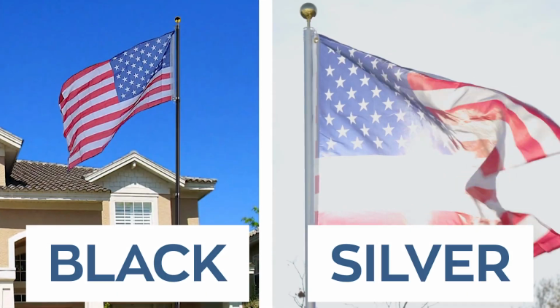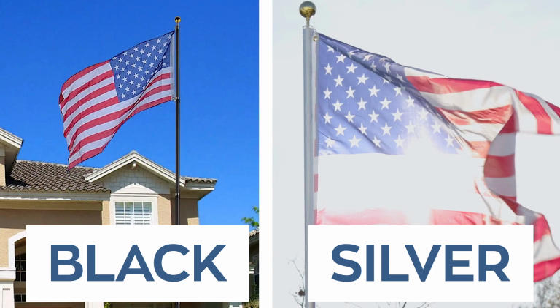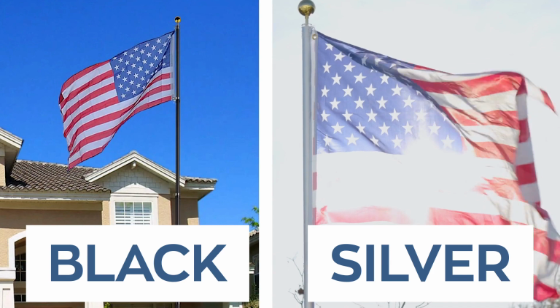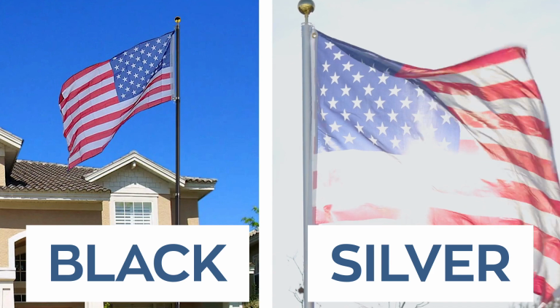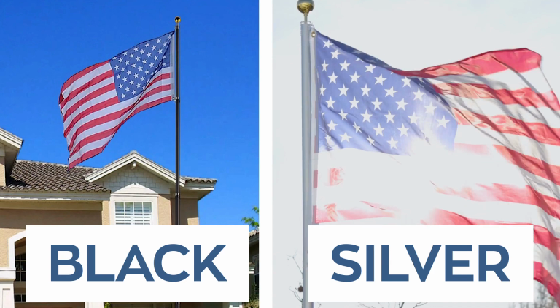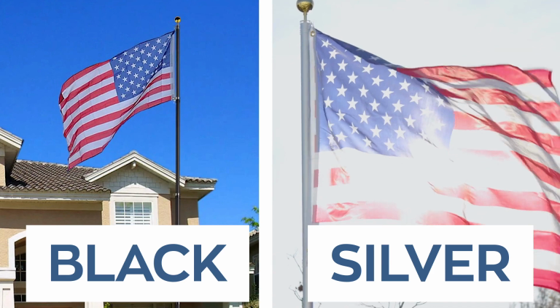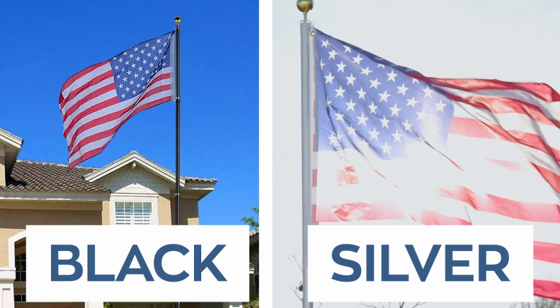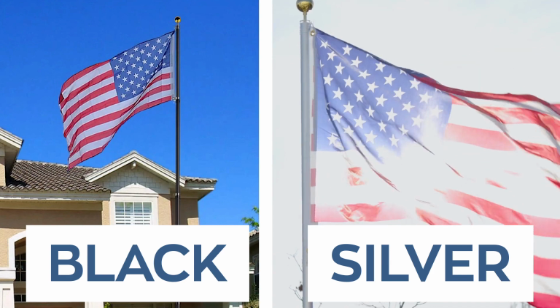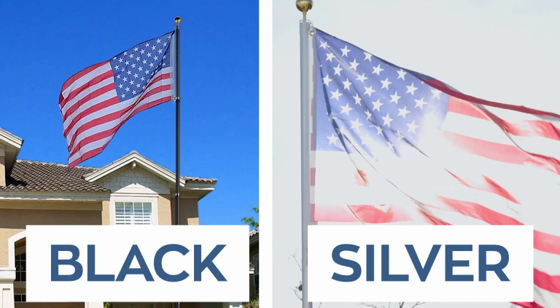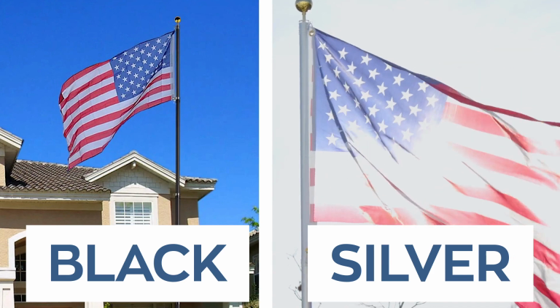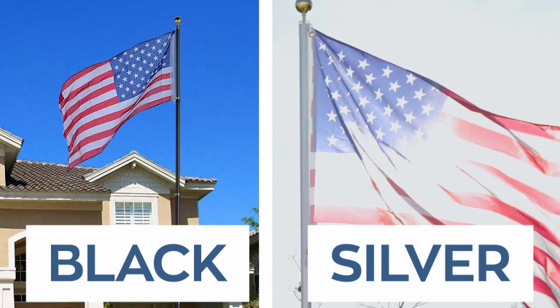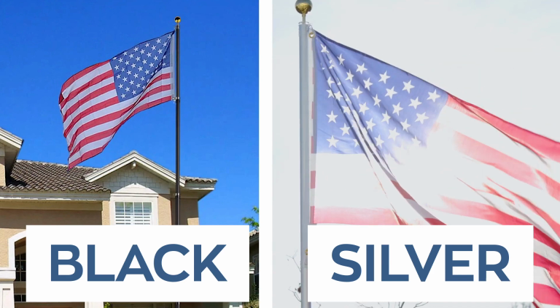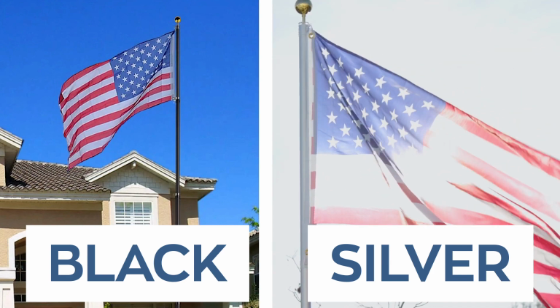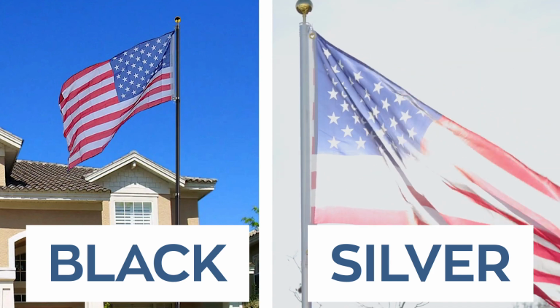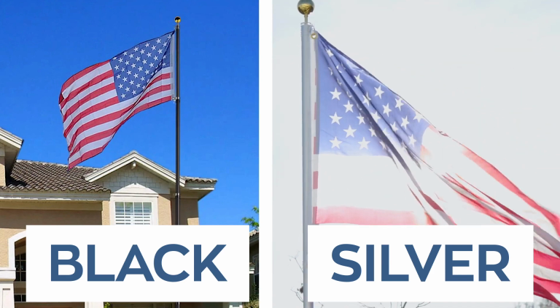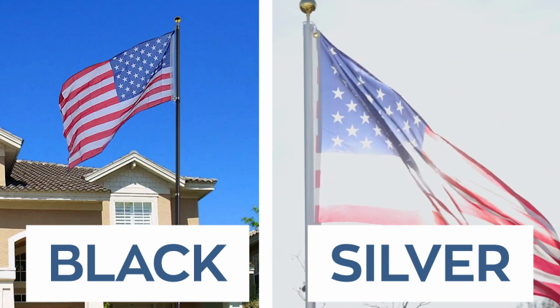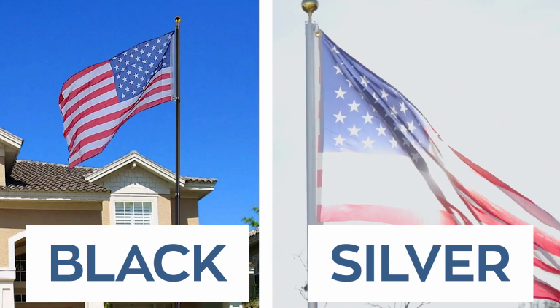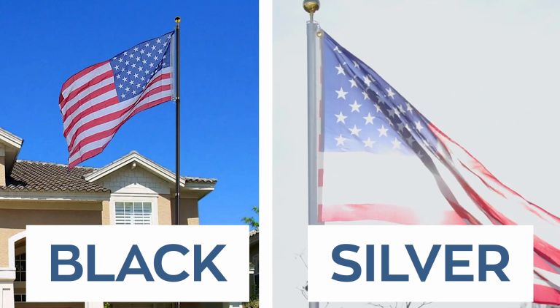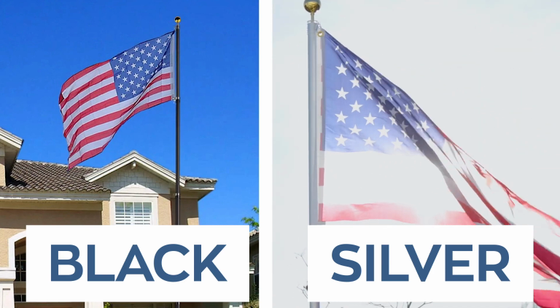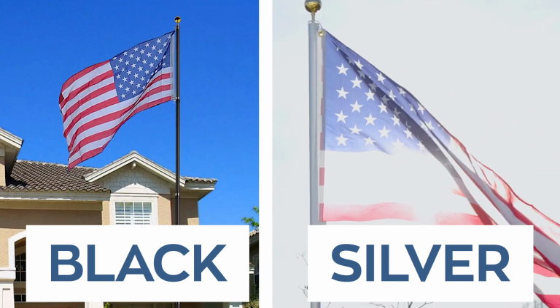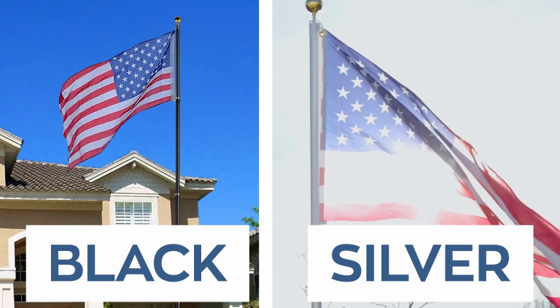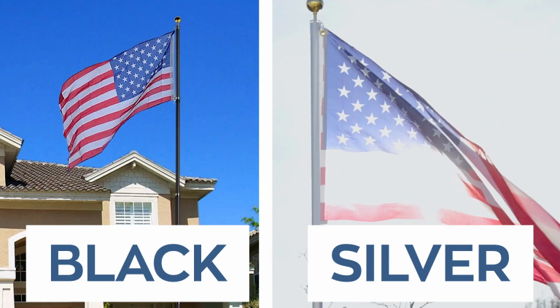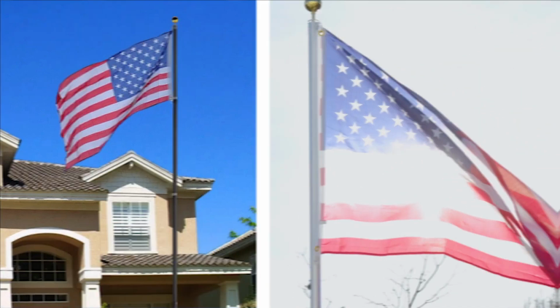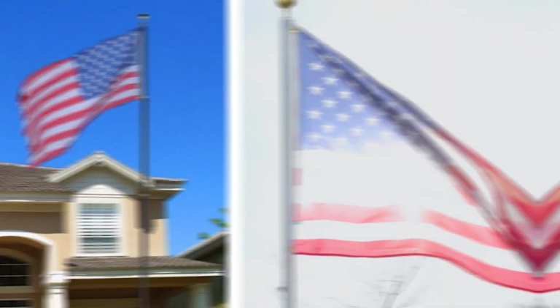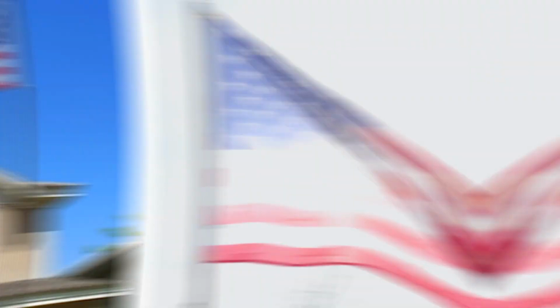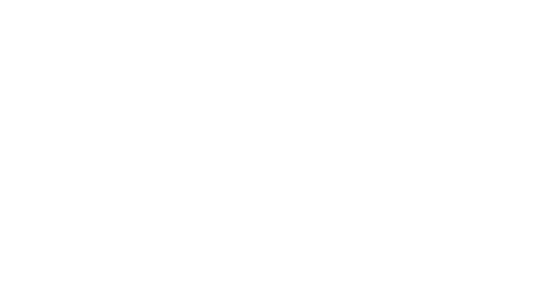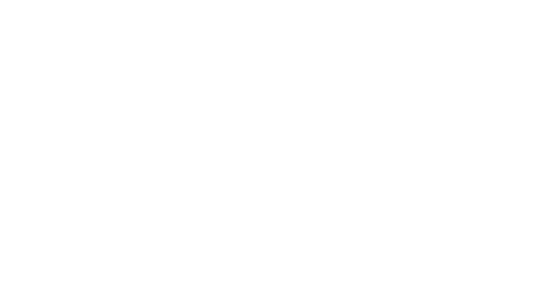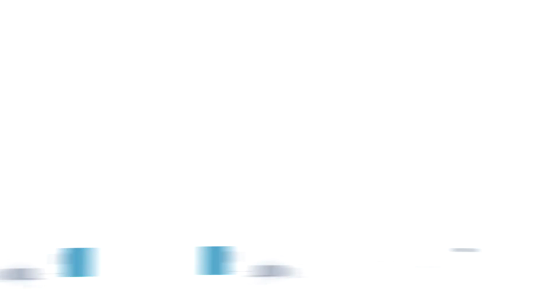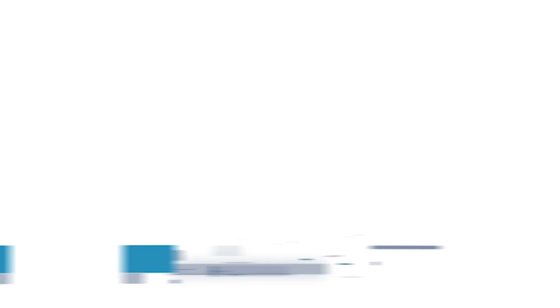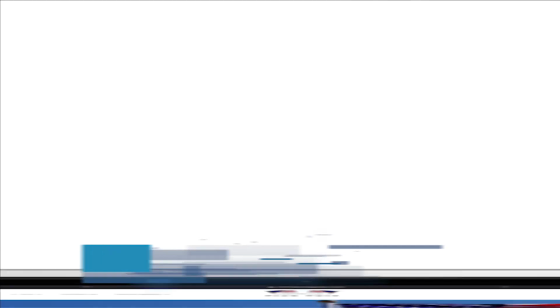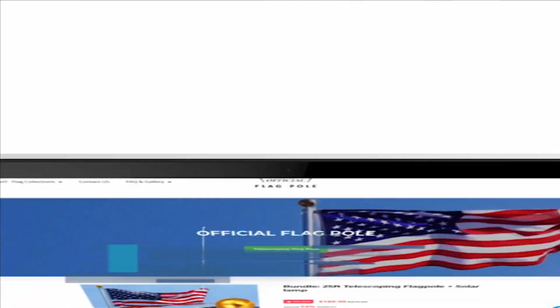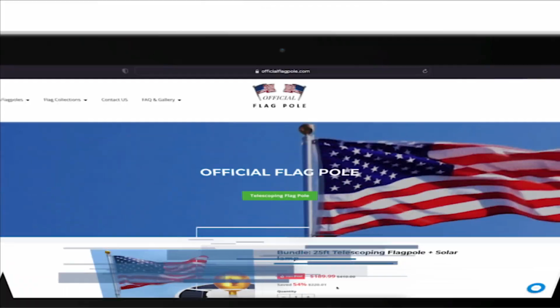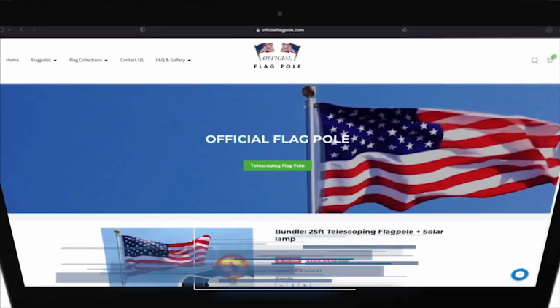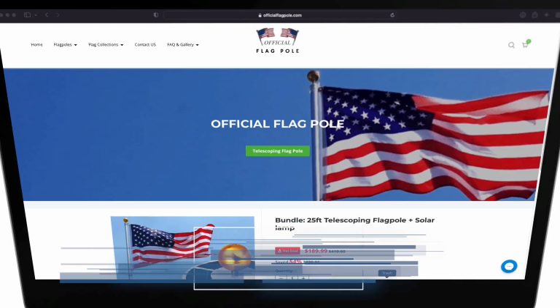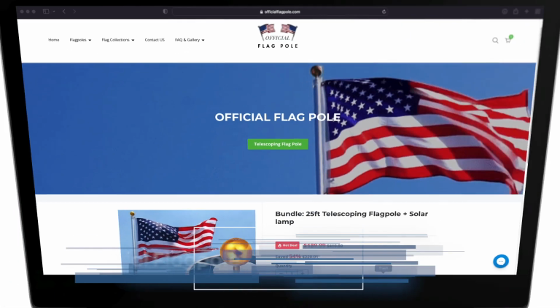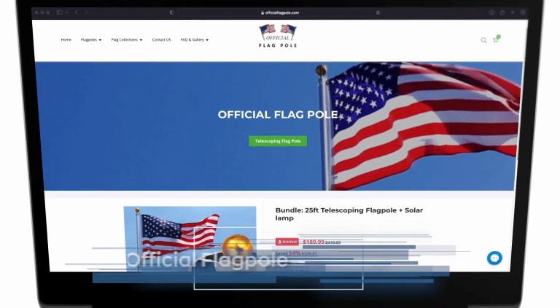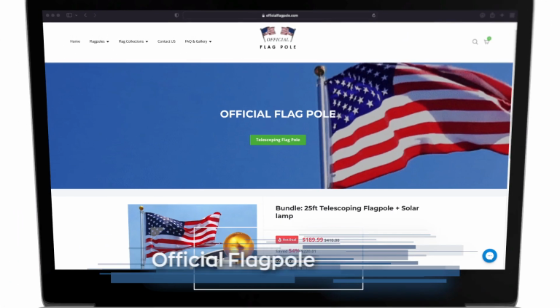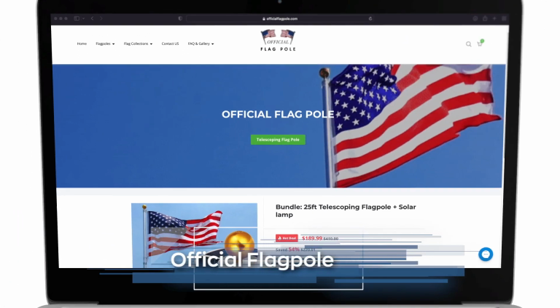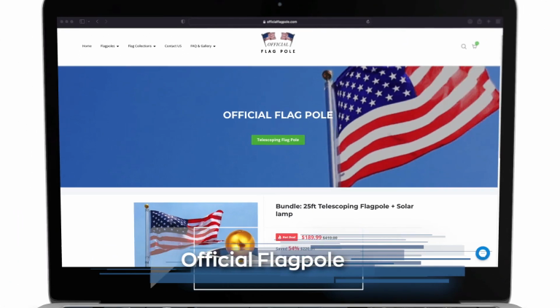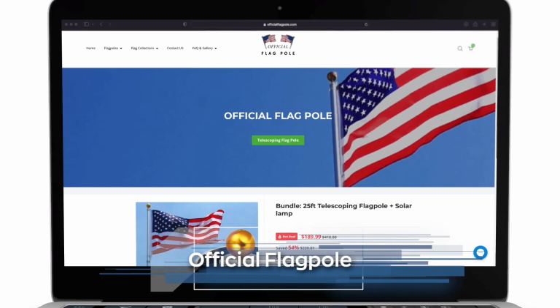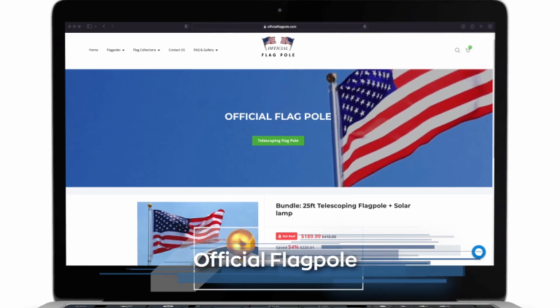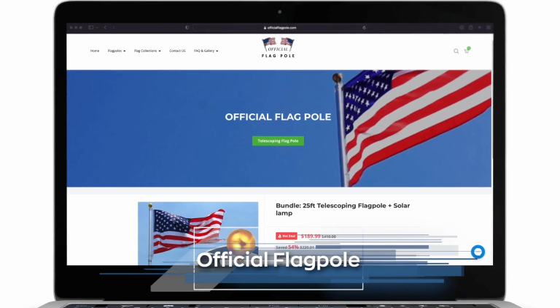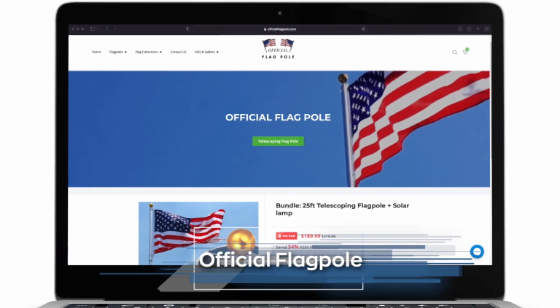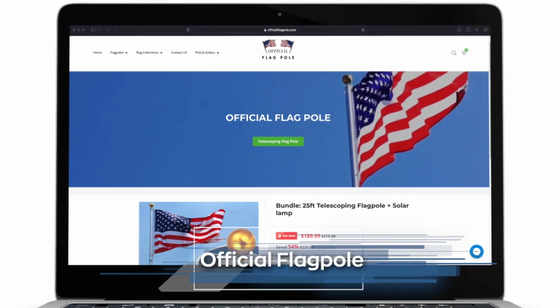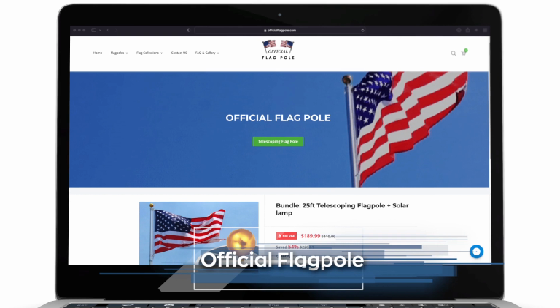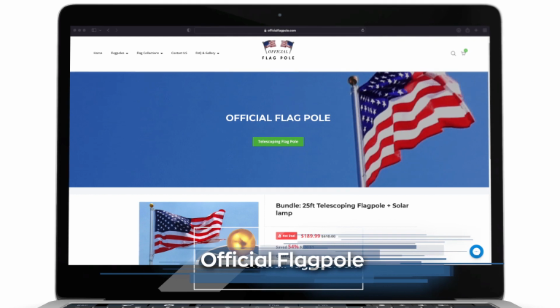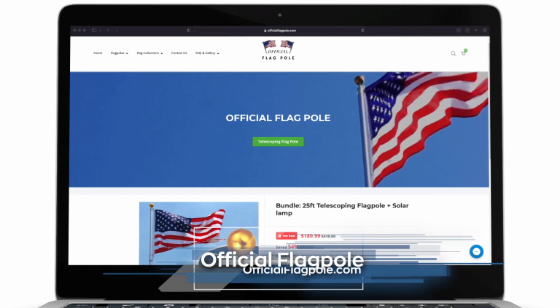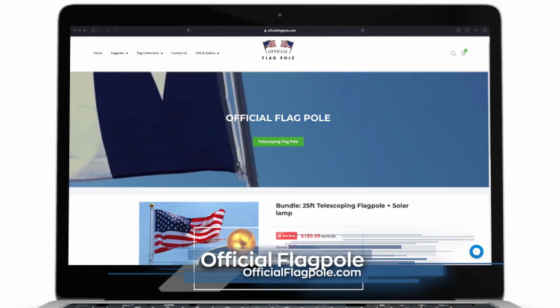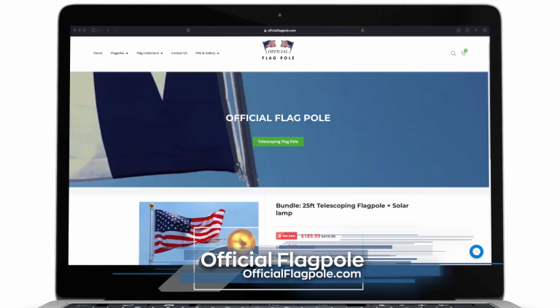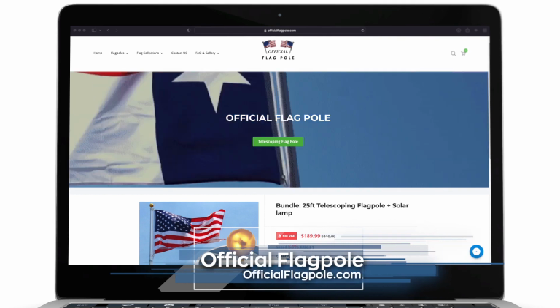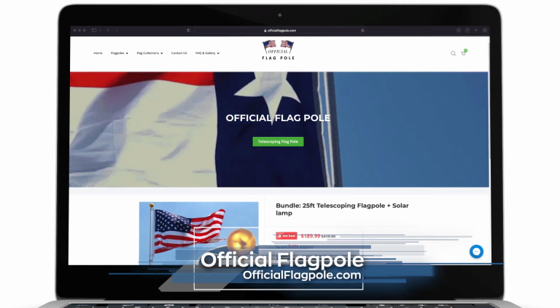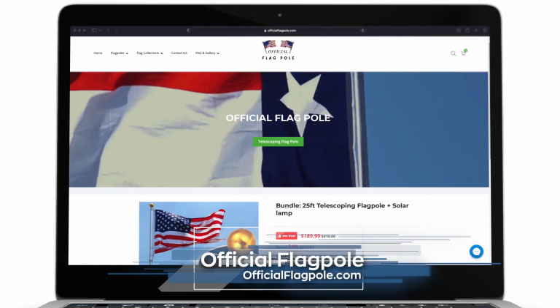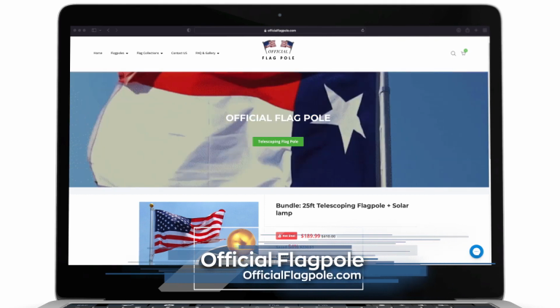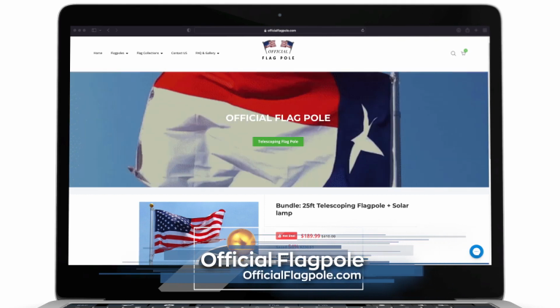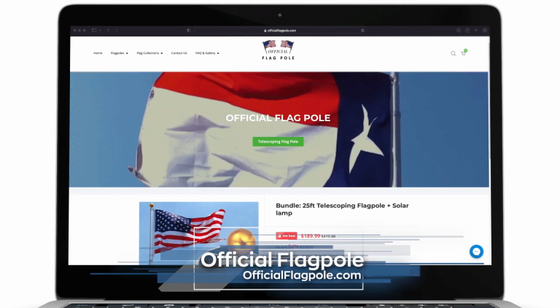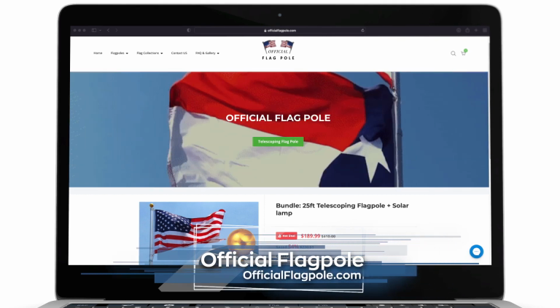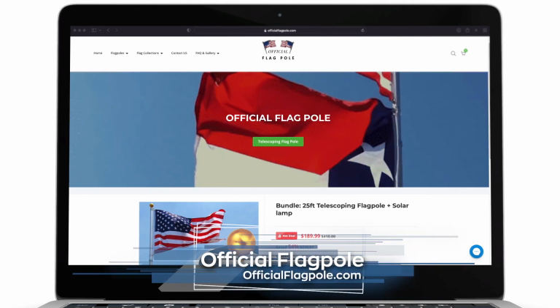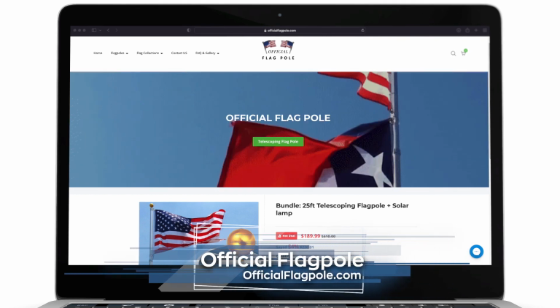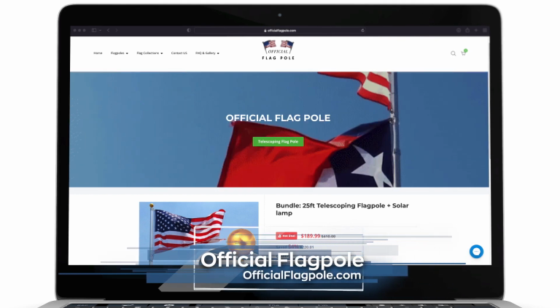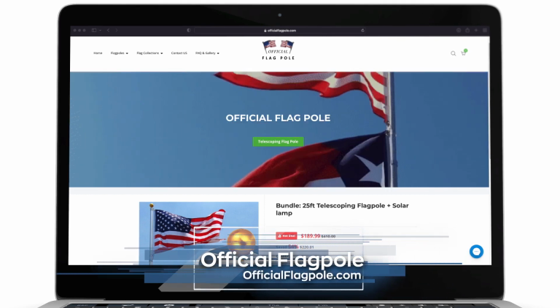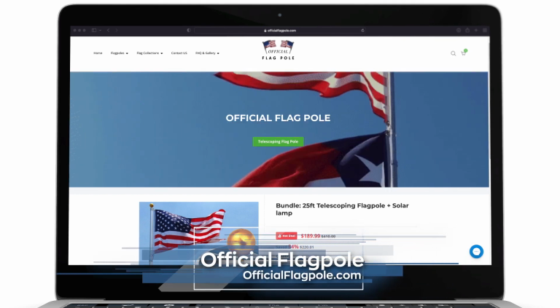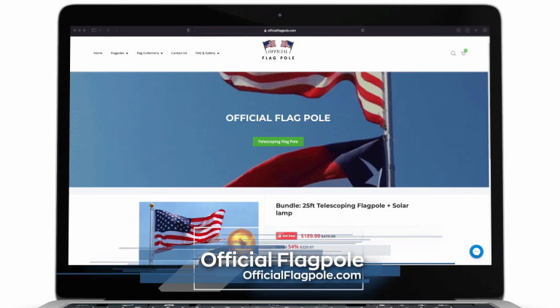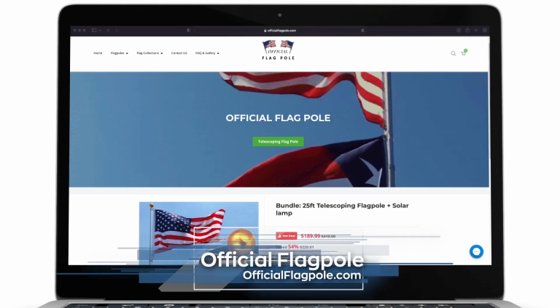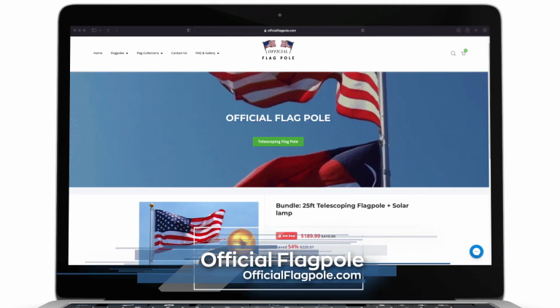You can choose between black or silver at a price that you just can't beat. Purchase yours today by heading over to OfficialFlagpole.com.